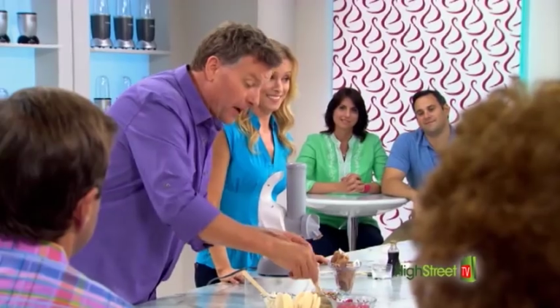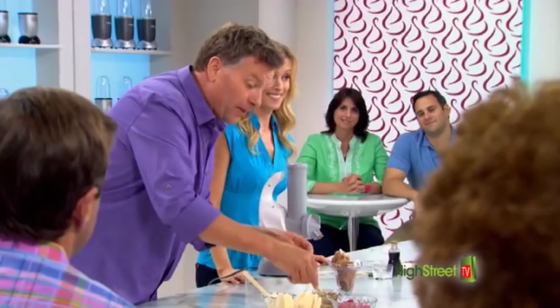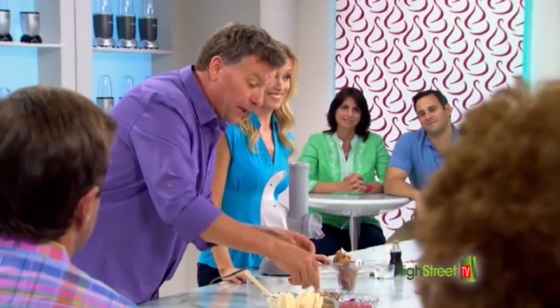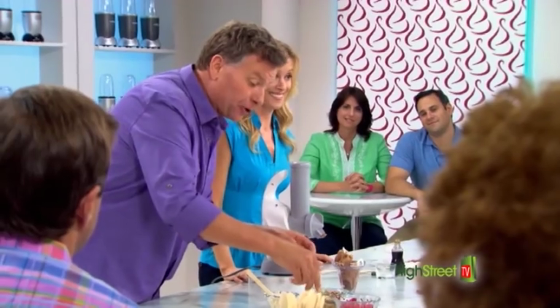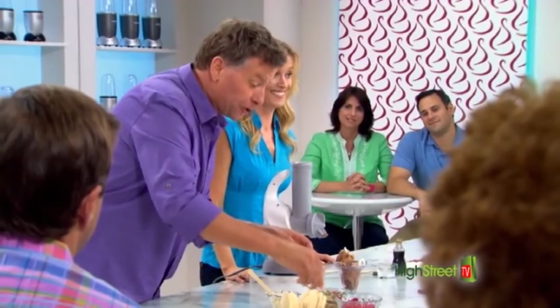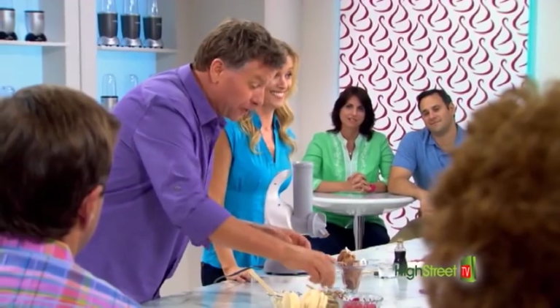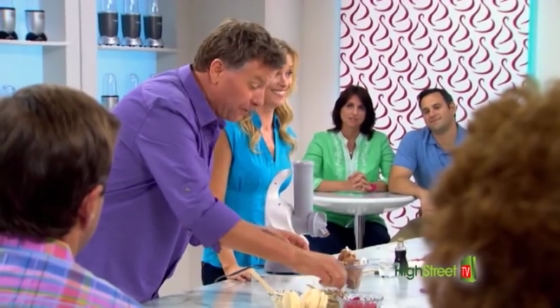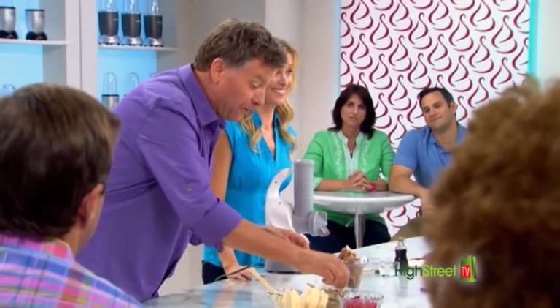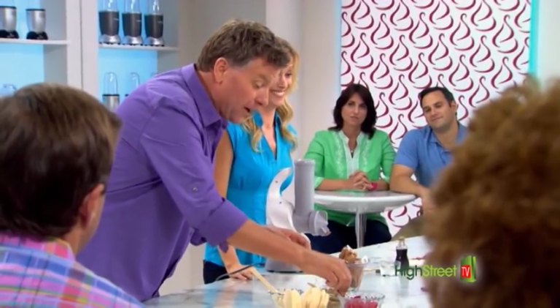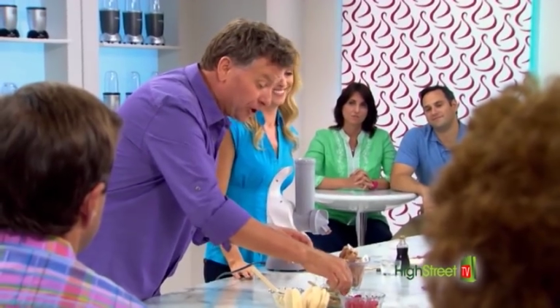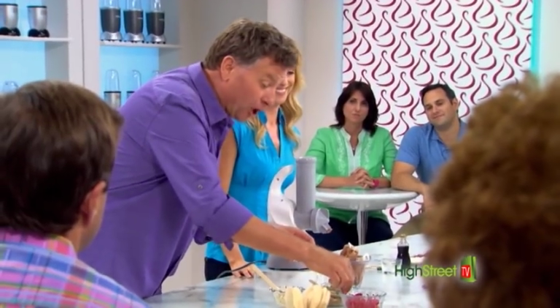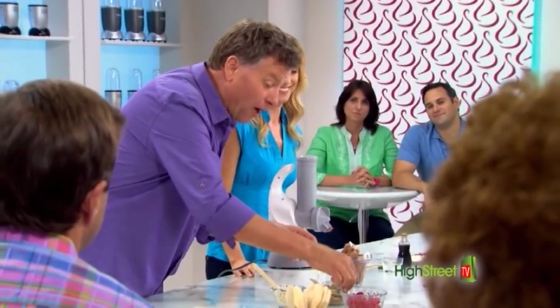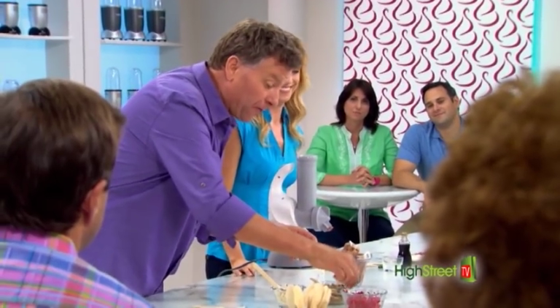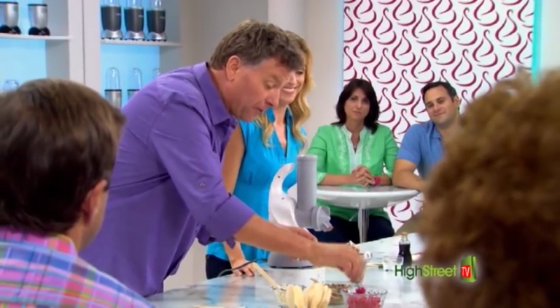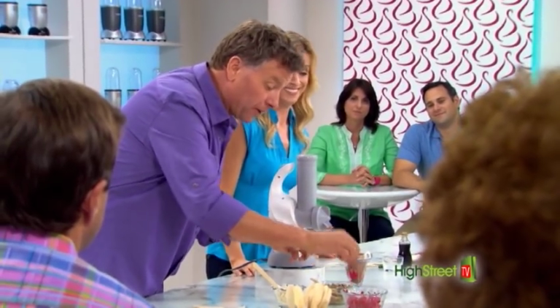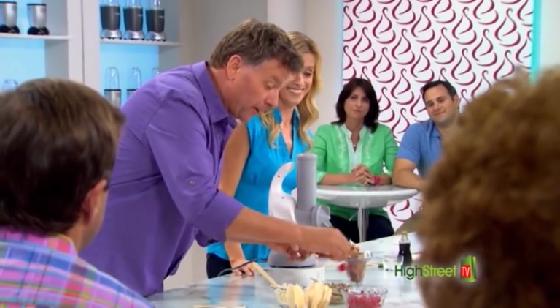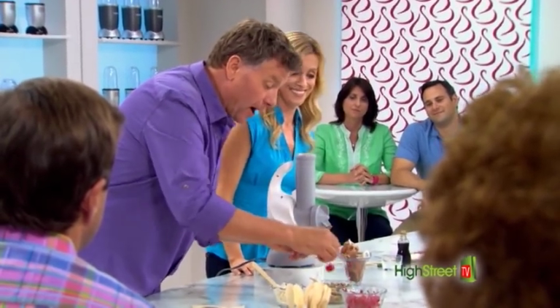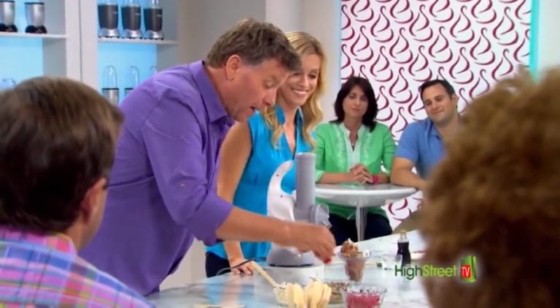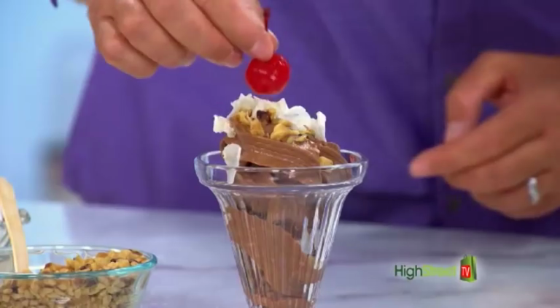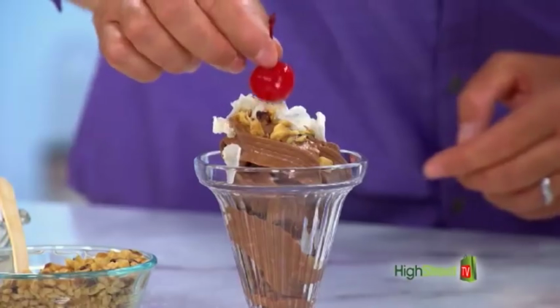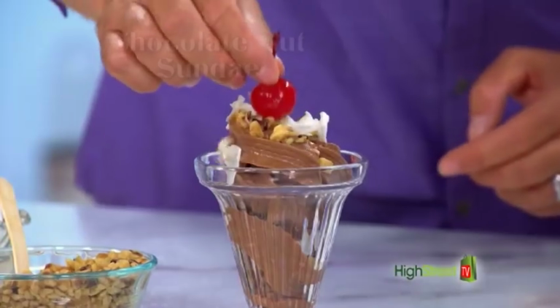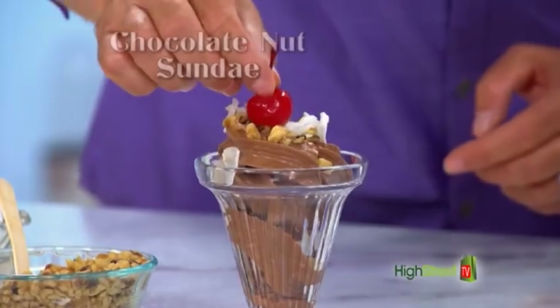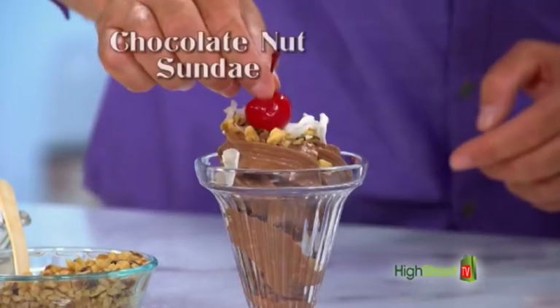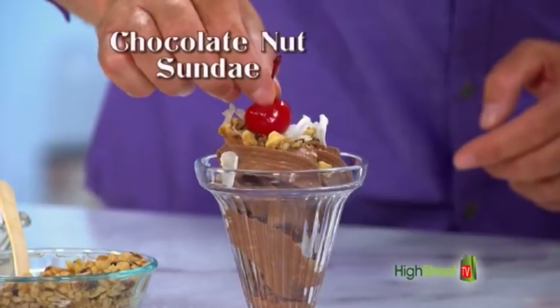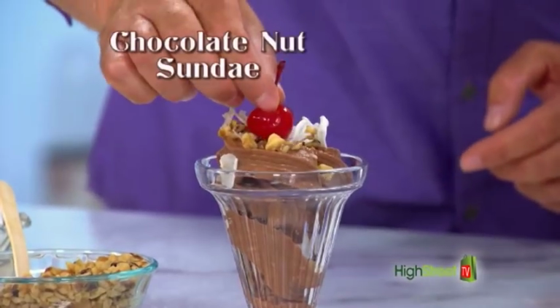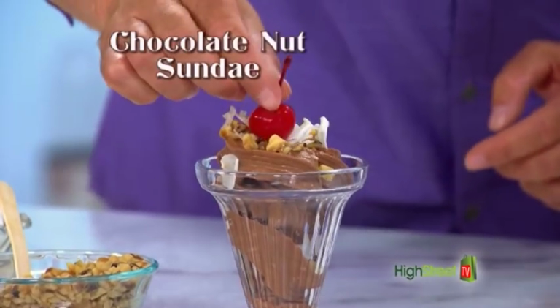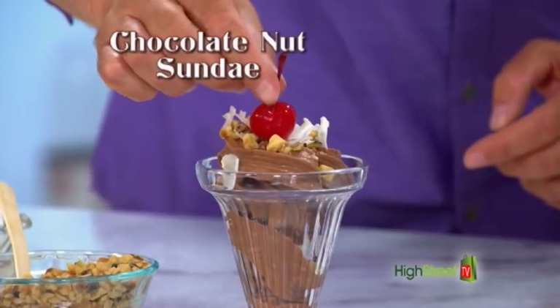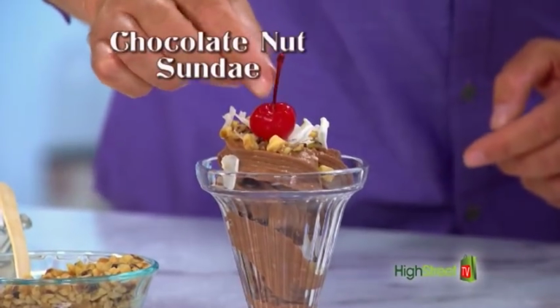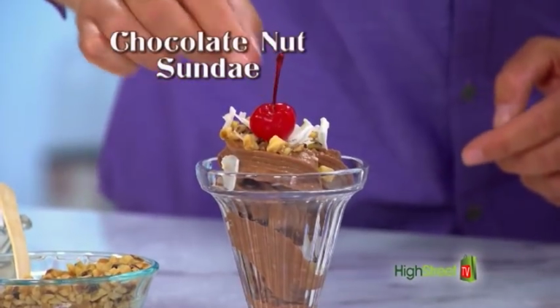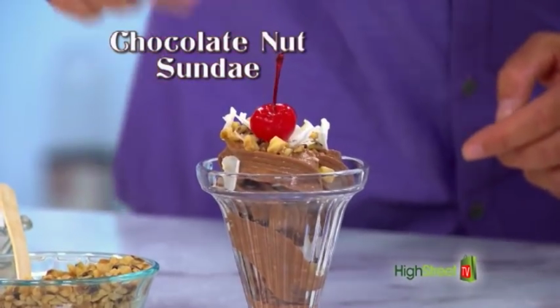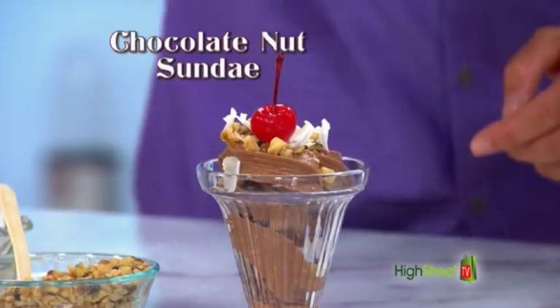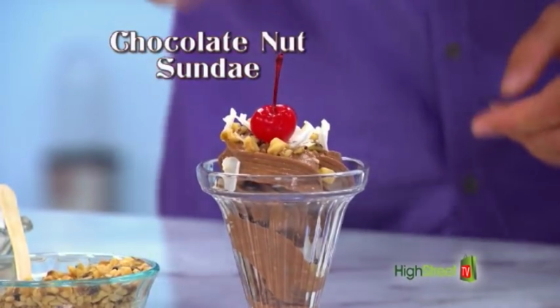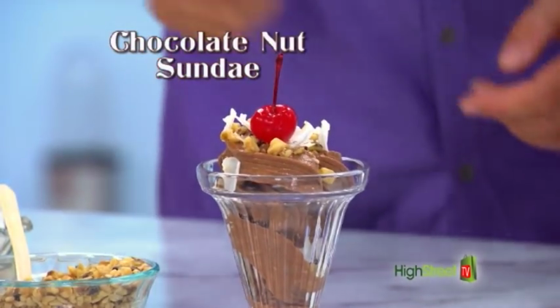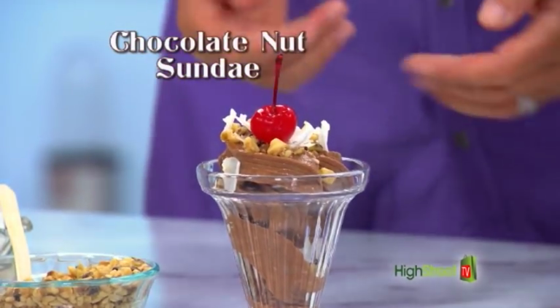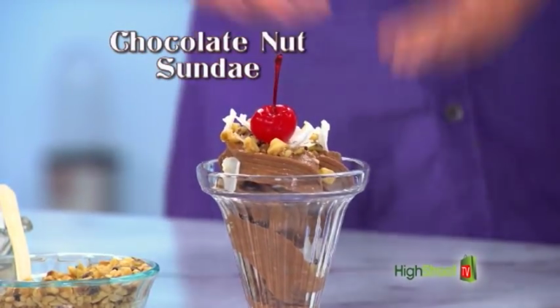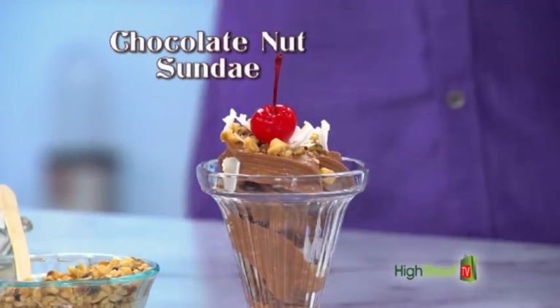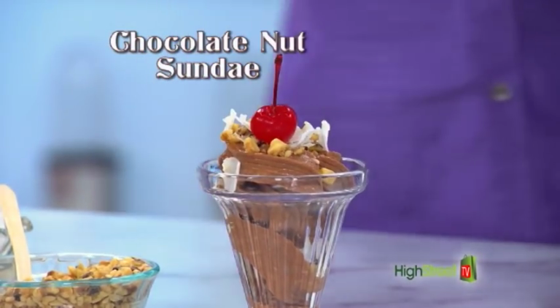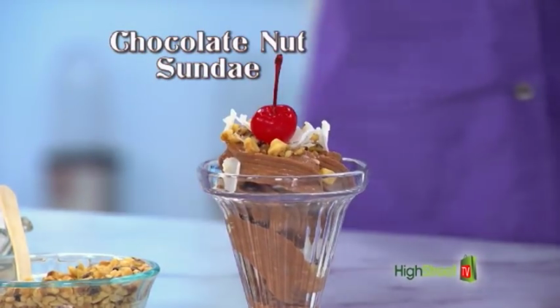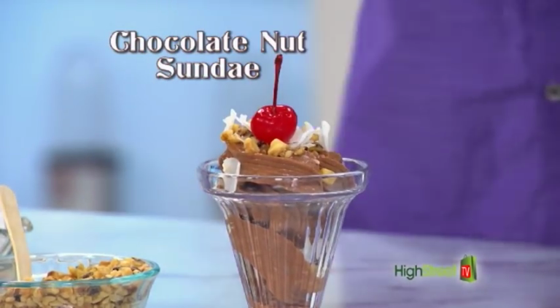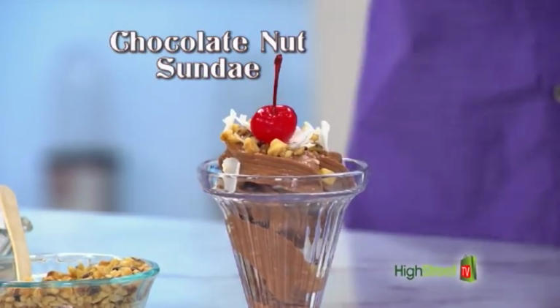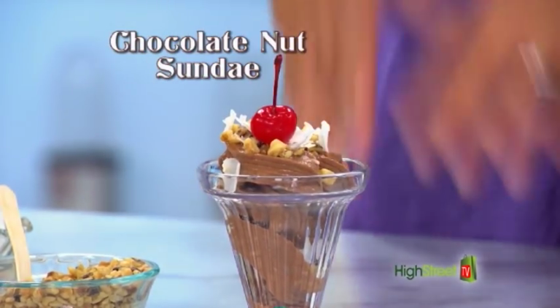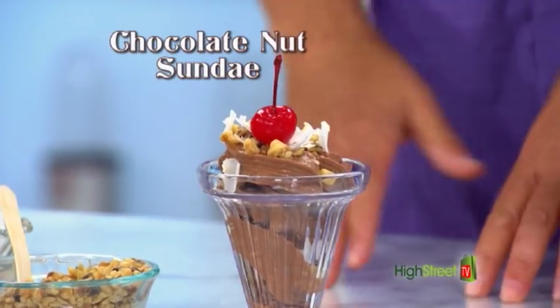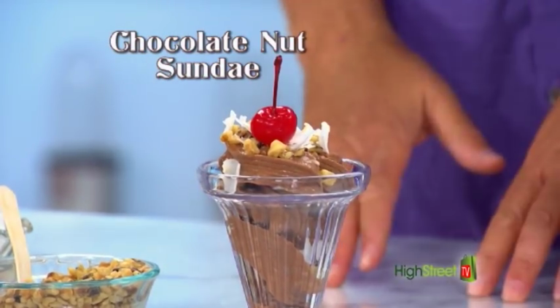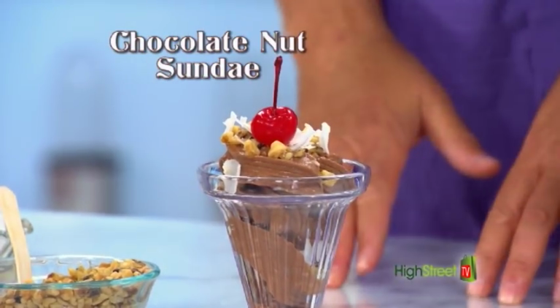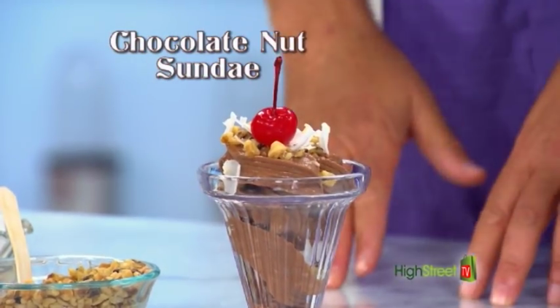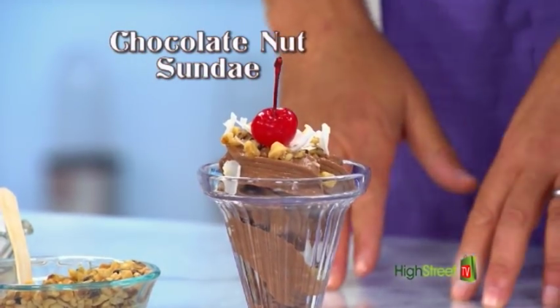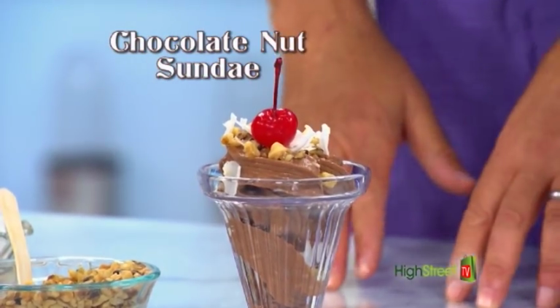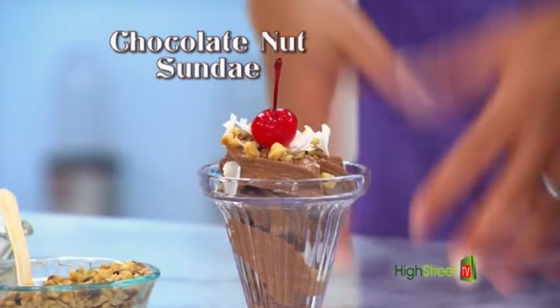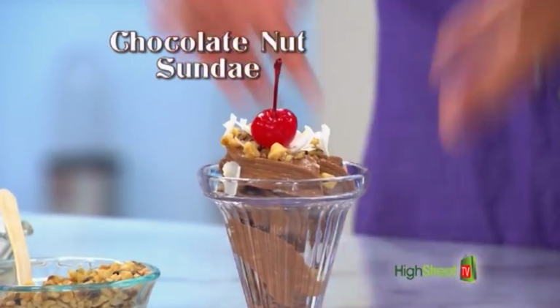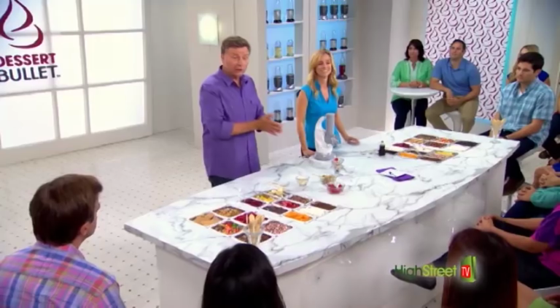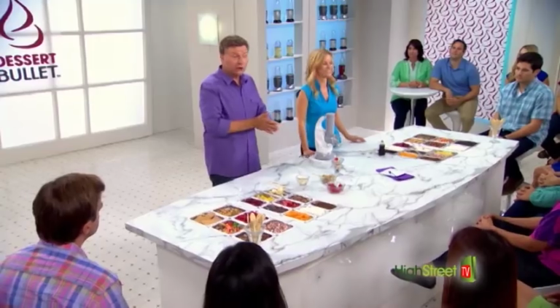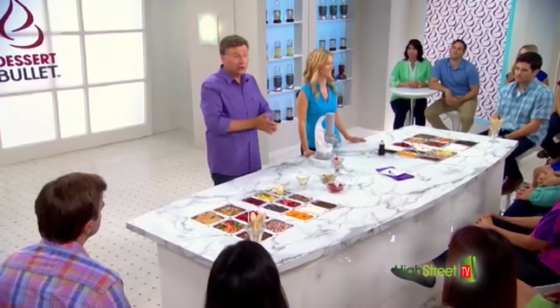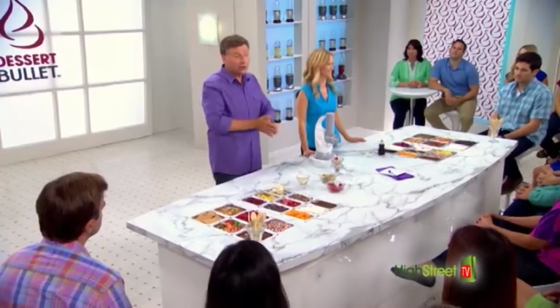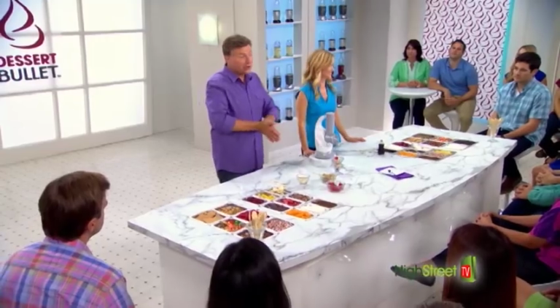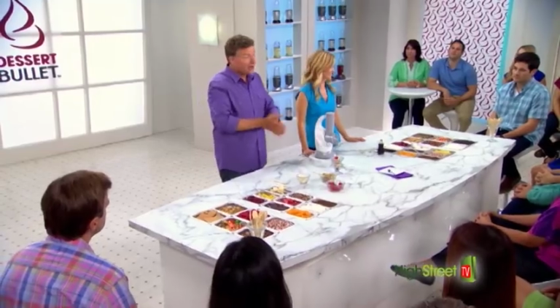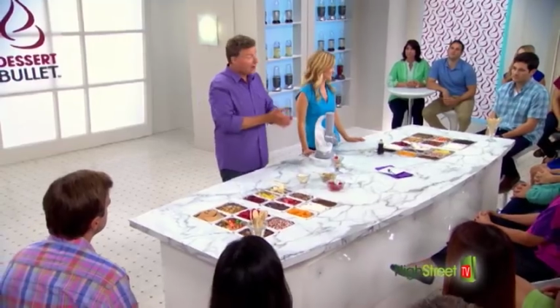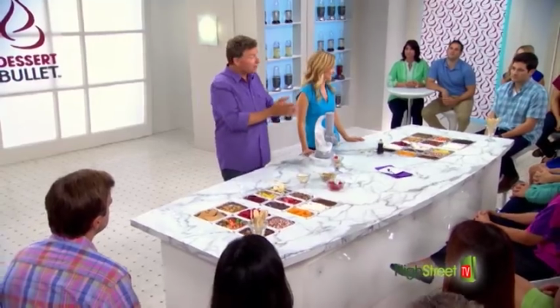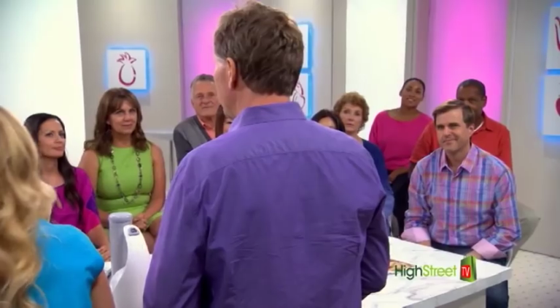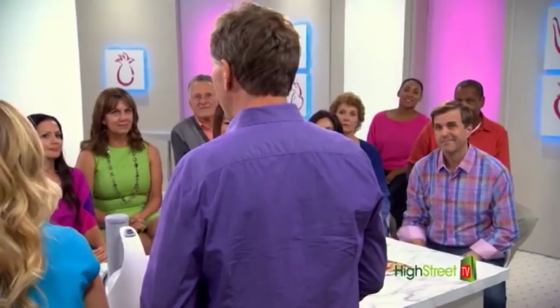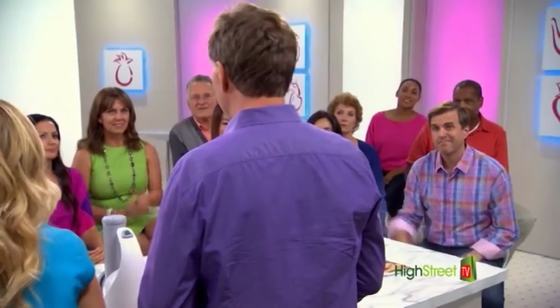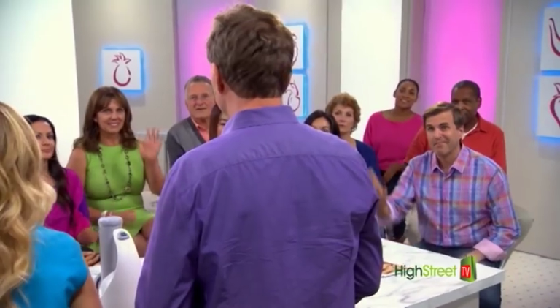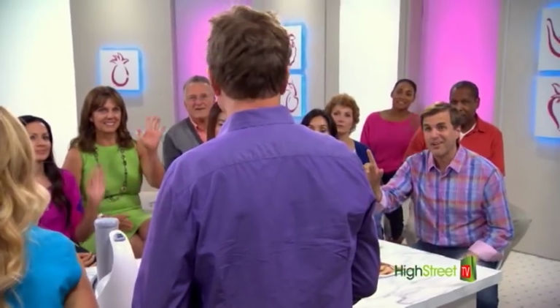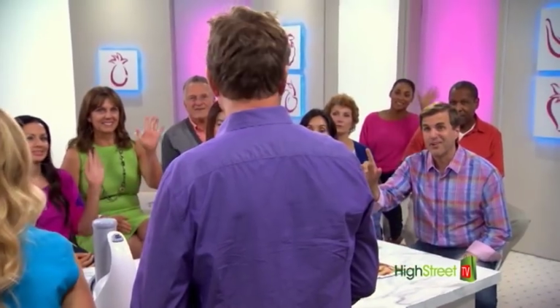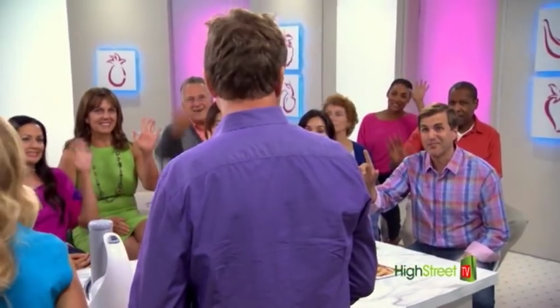And then, just to finish off, I'm going to pop a cherry on the top. And look at that. Who likes chocolate ice cream? I do.